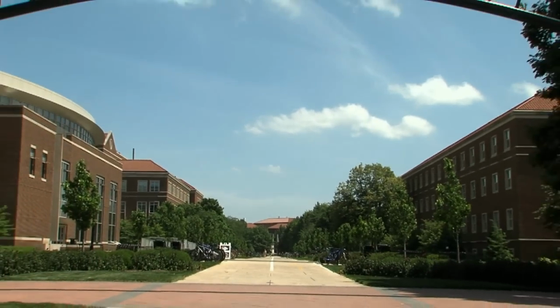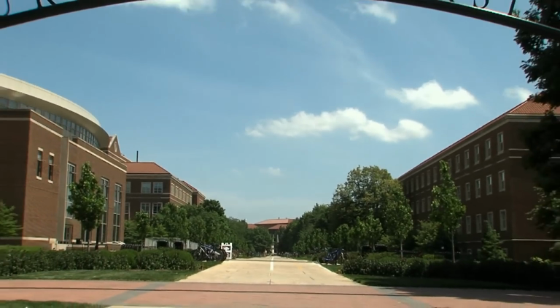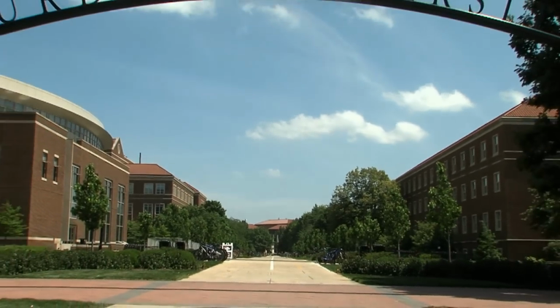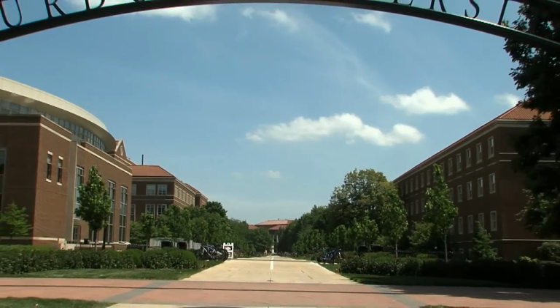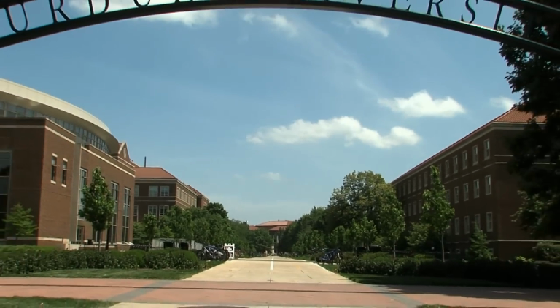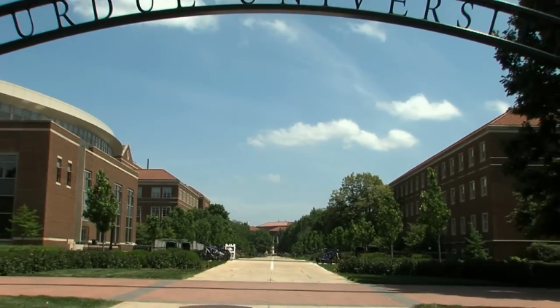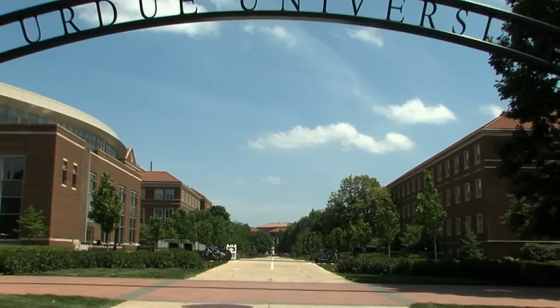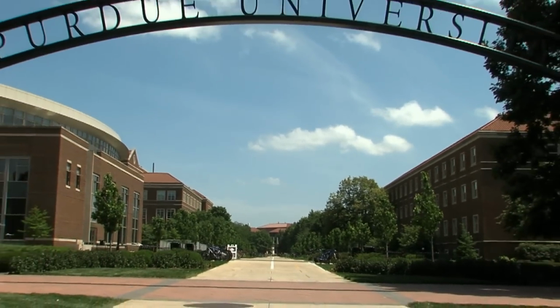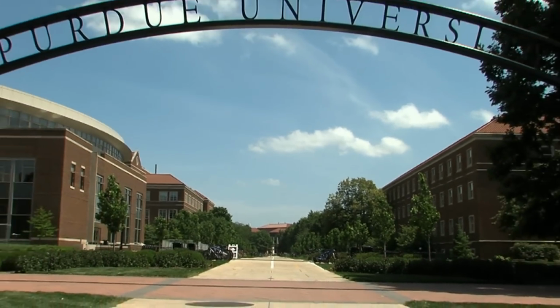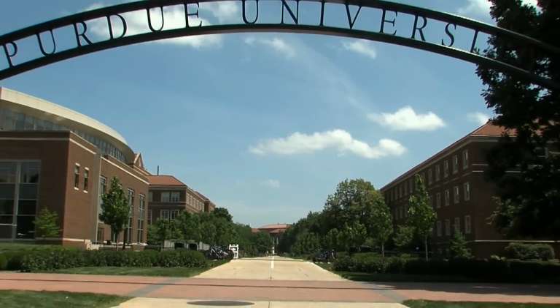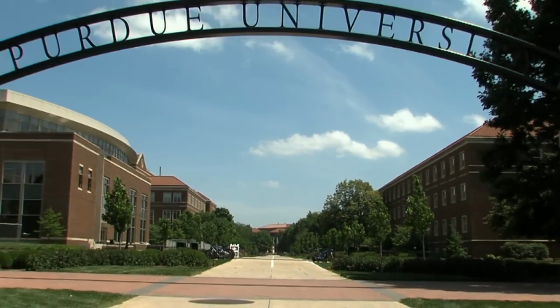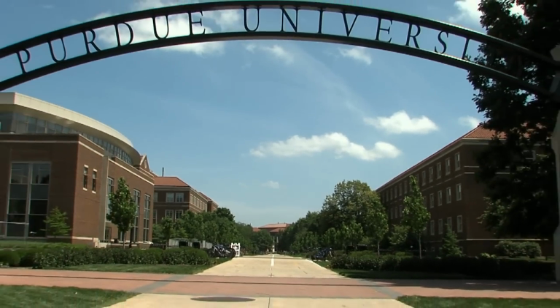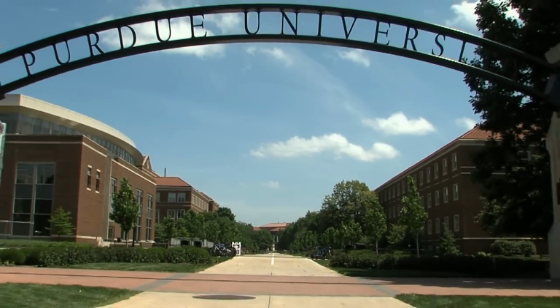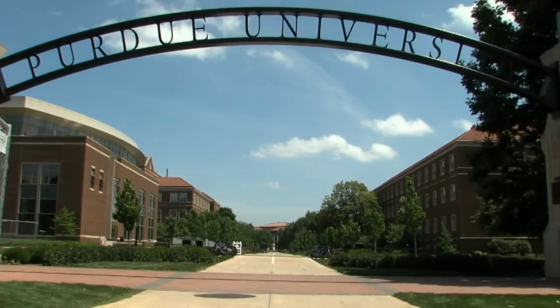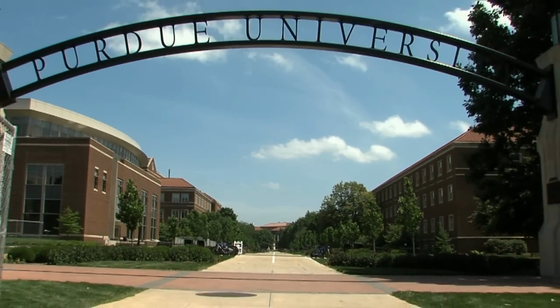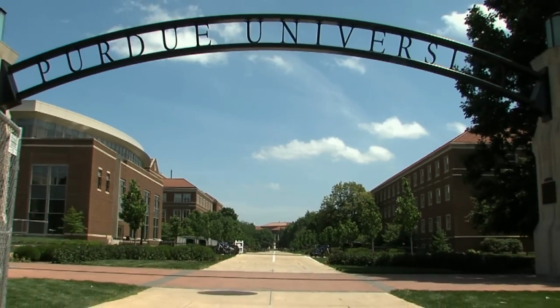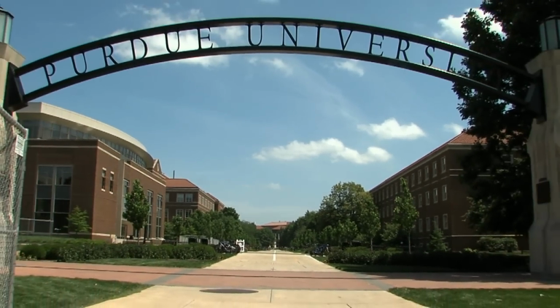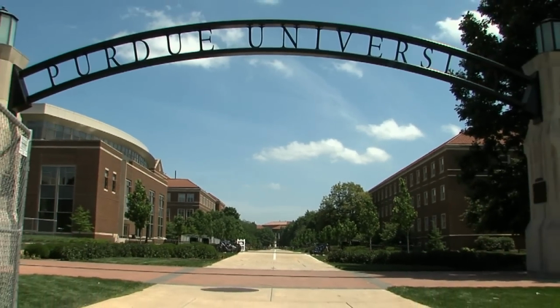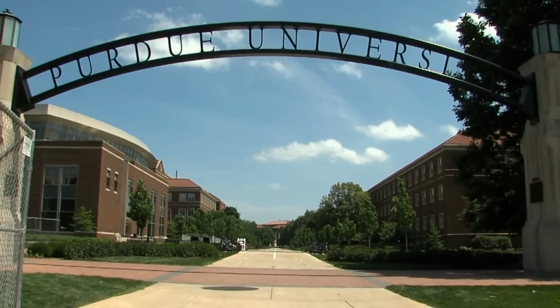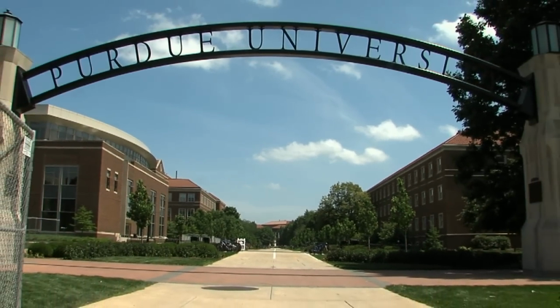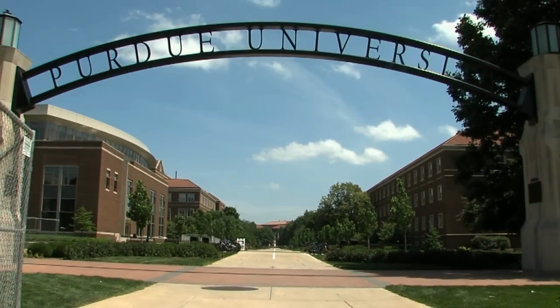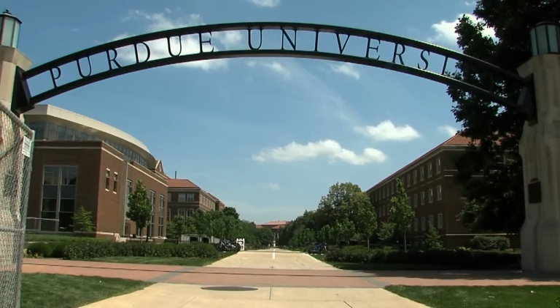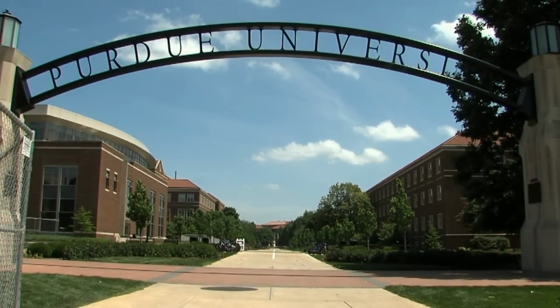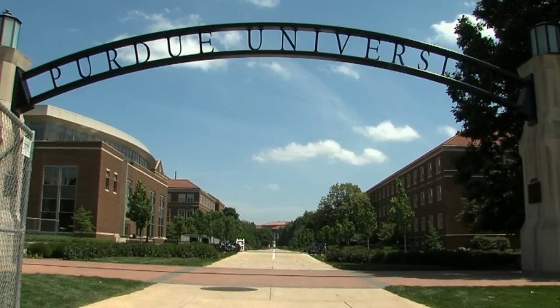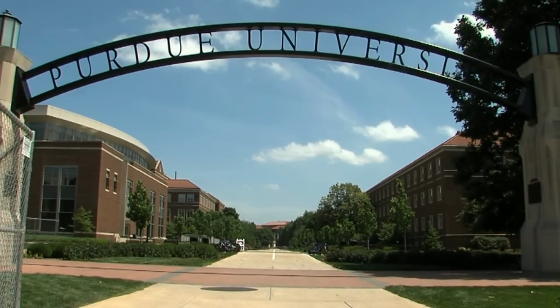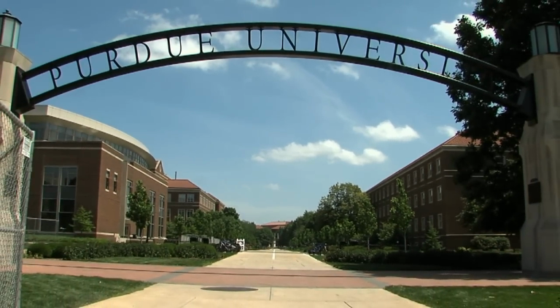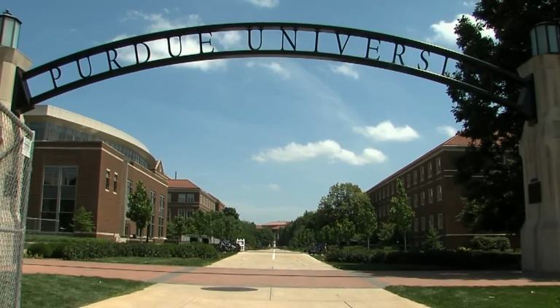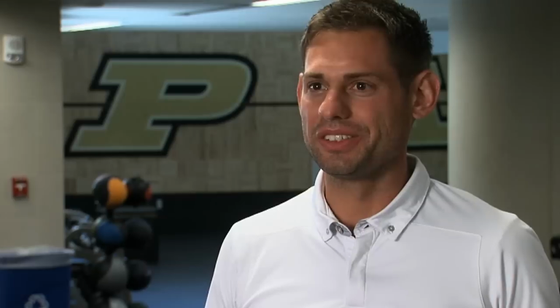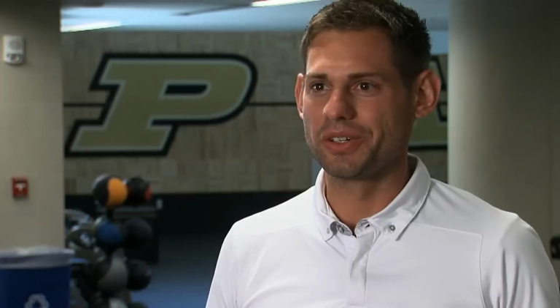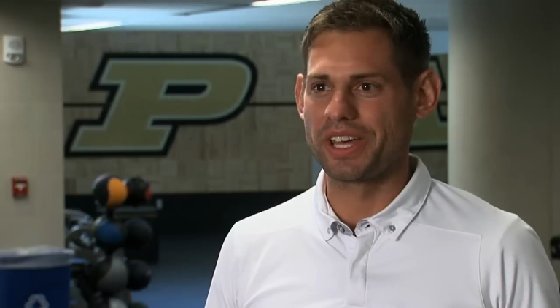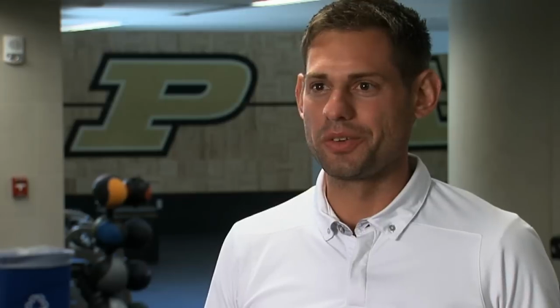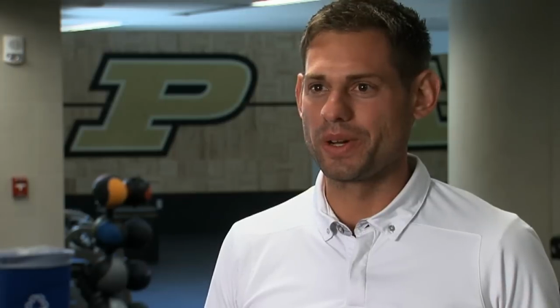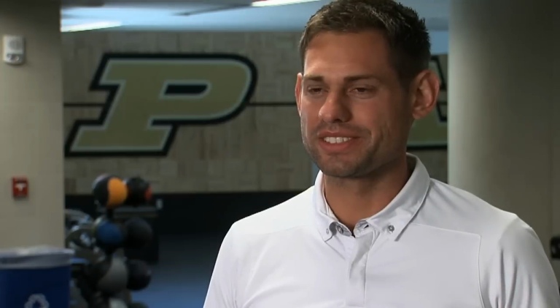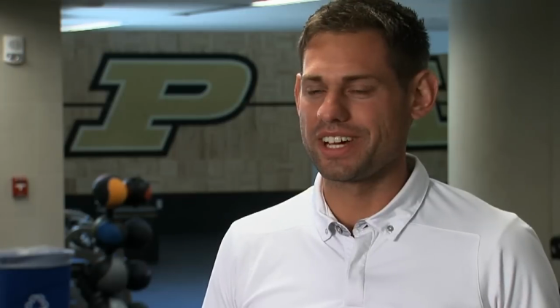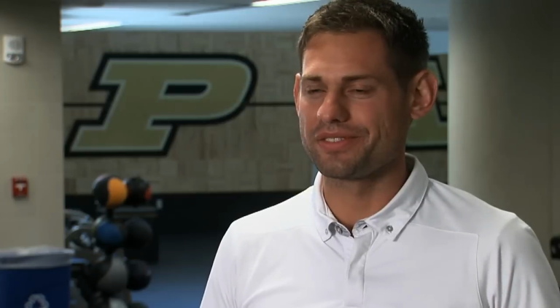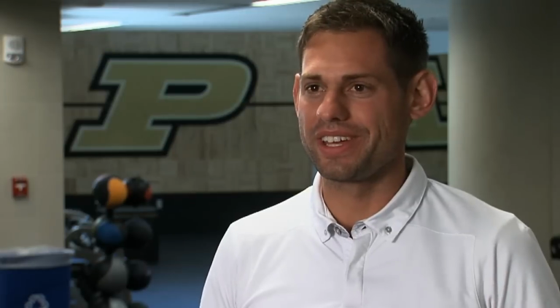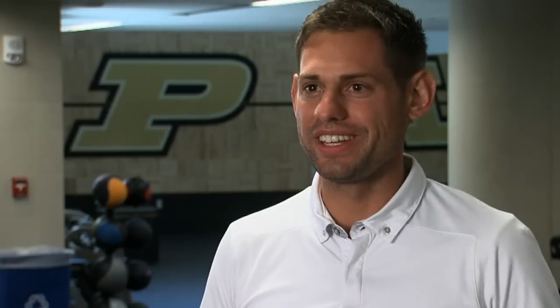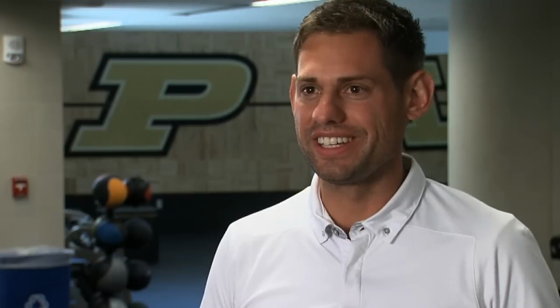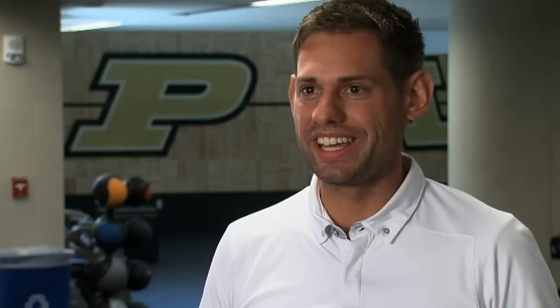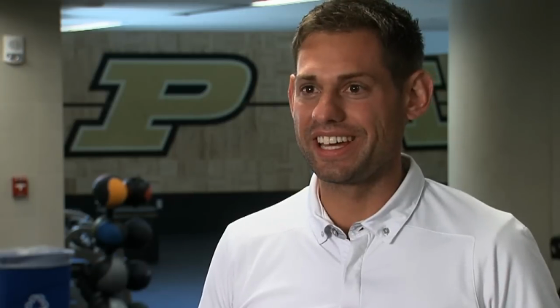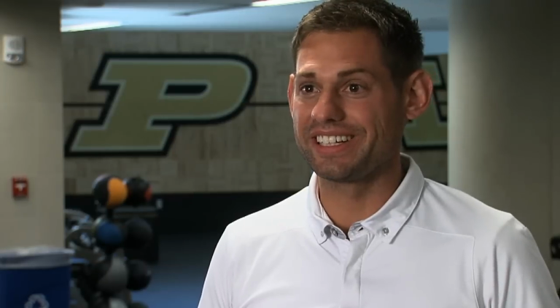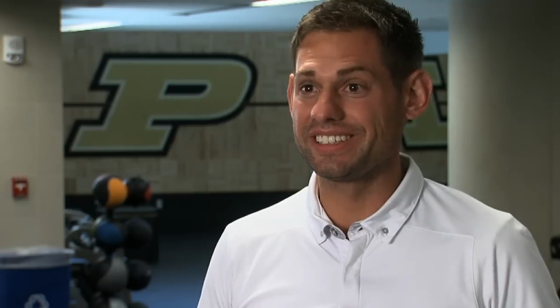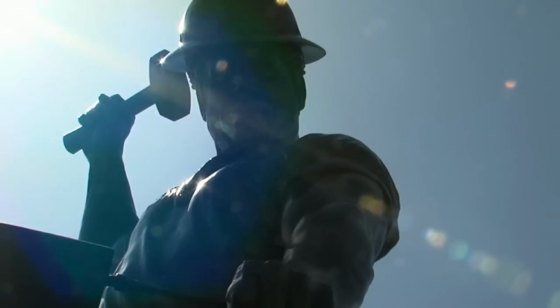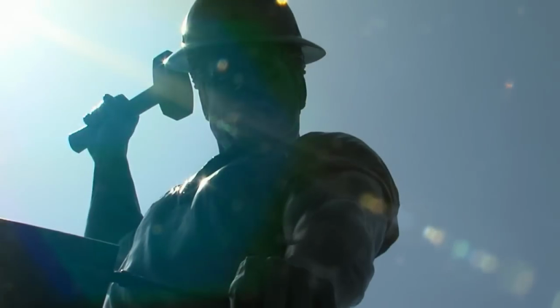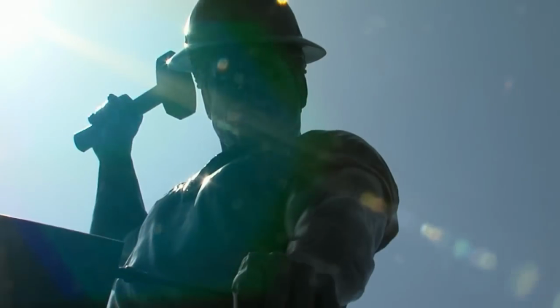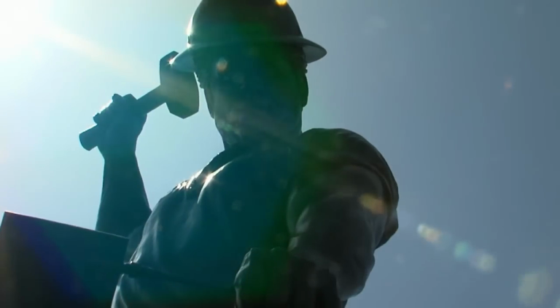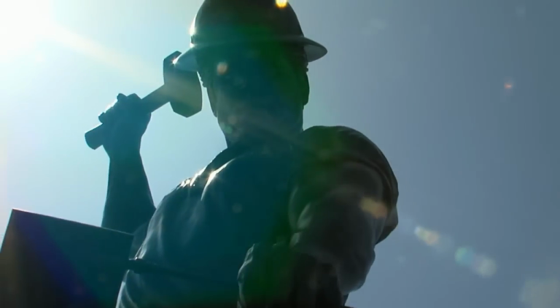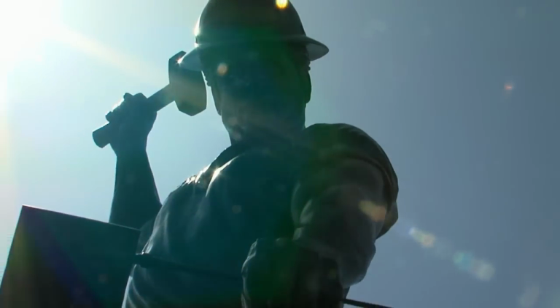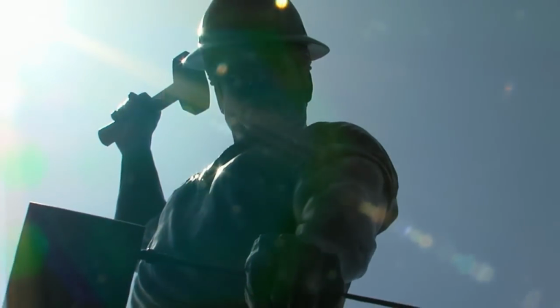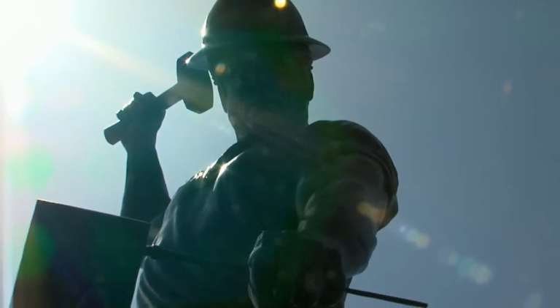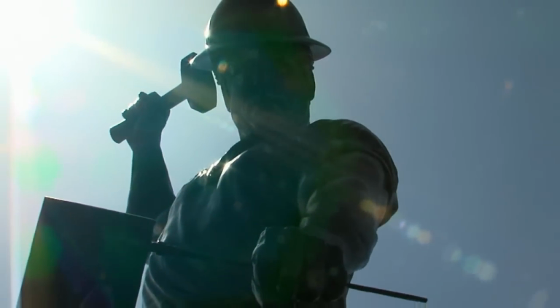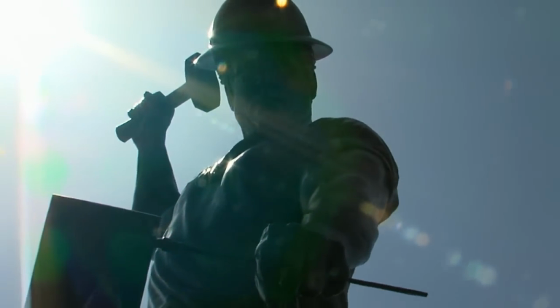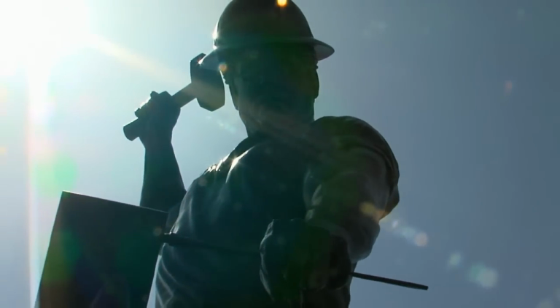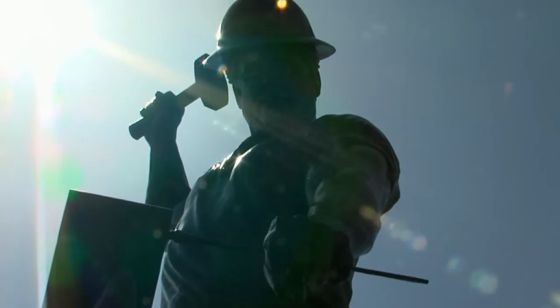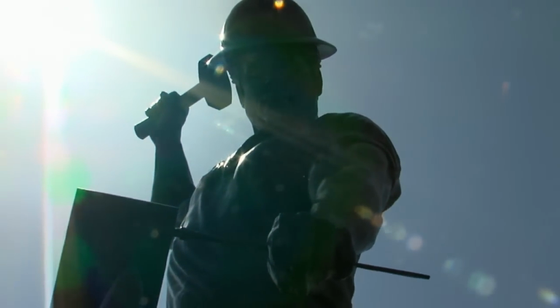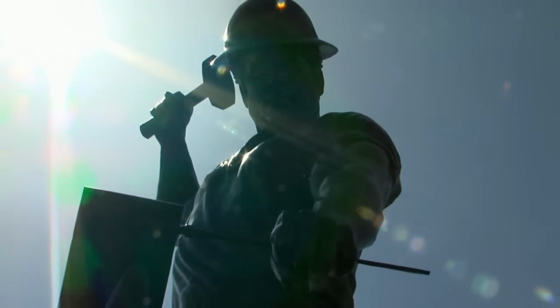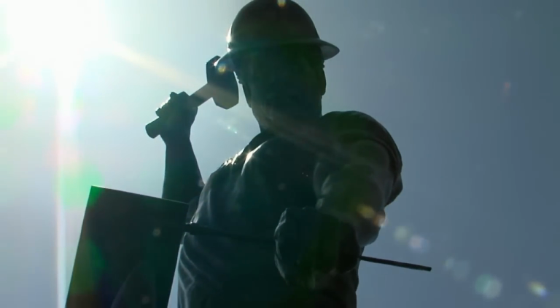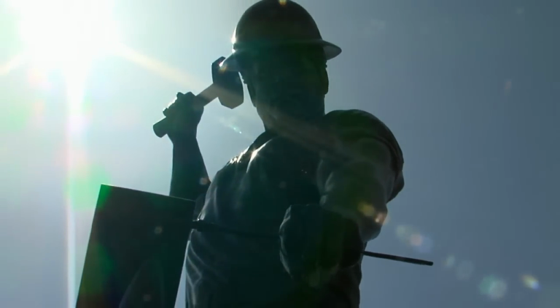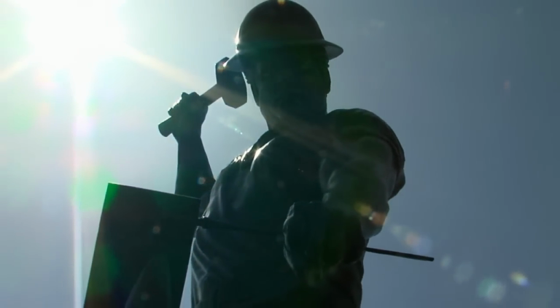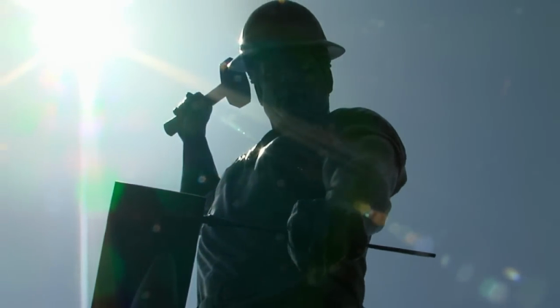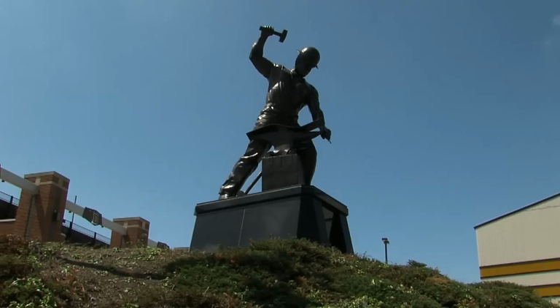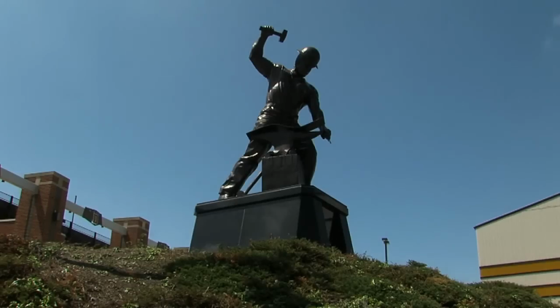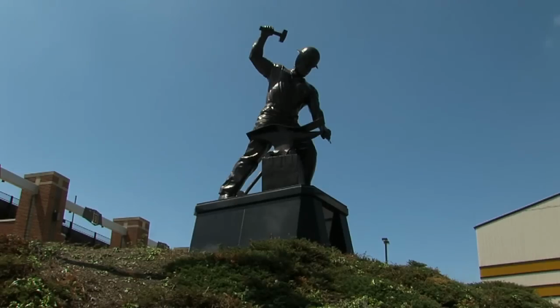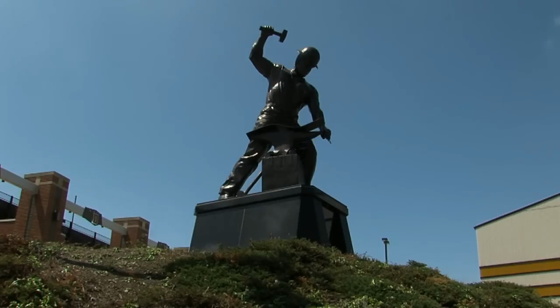Purdue Phenomenal University, located in West Lafayette, Indiana. Over 40,000 students go to school here.